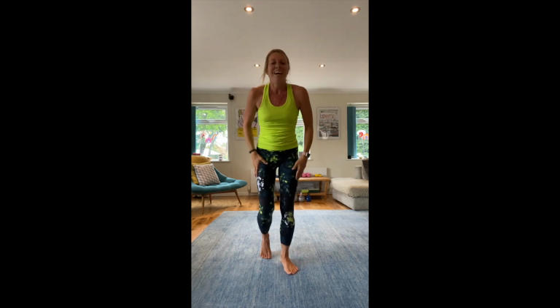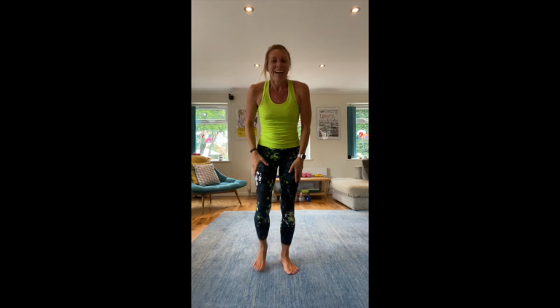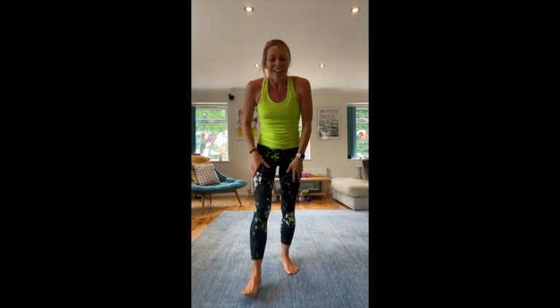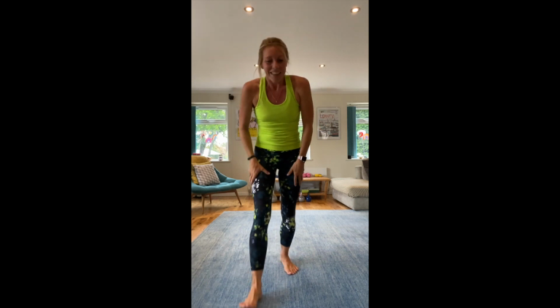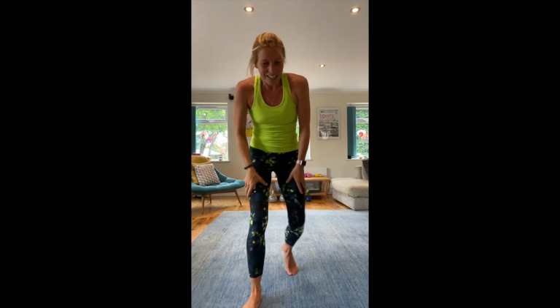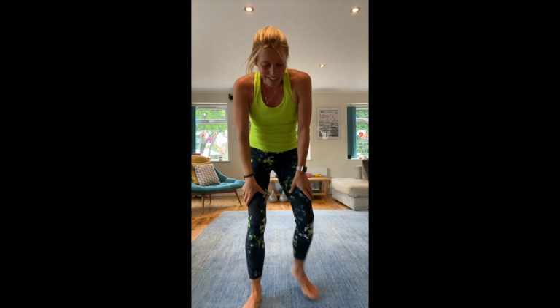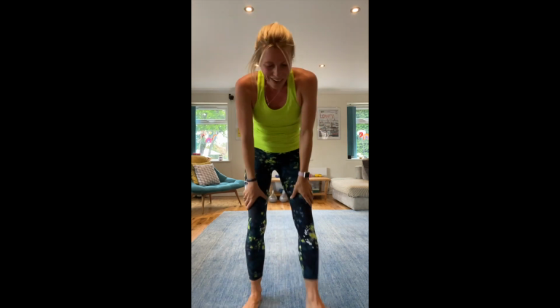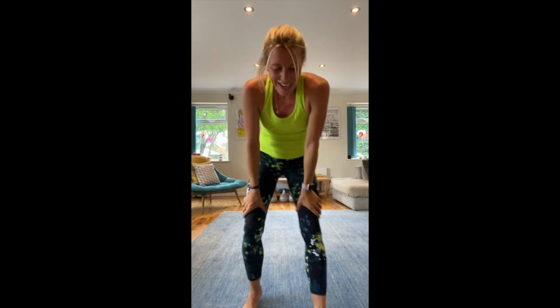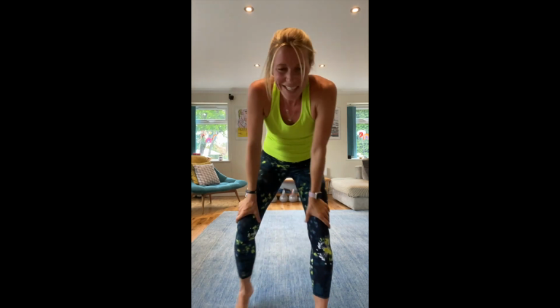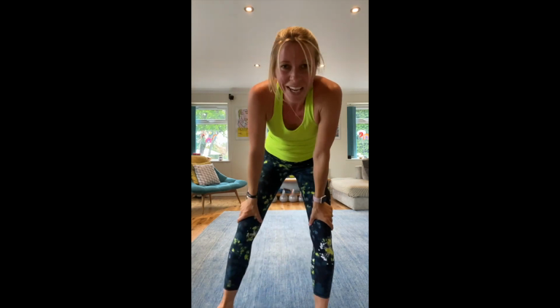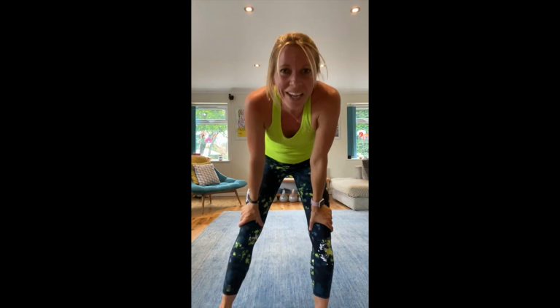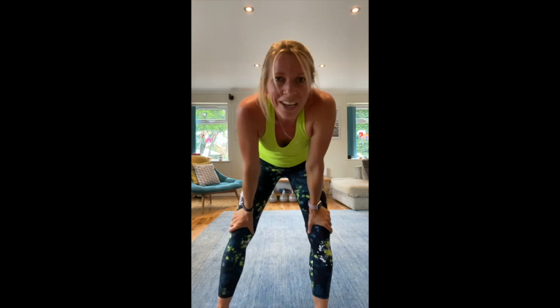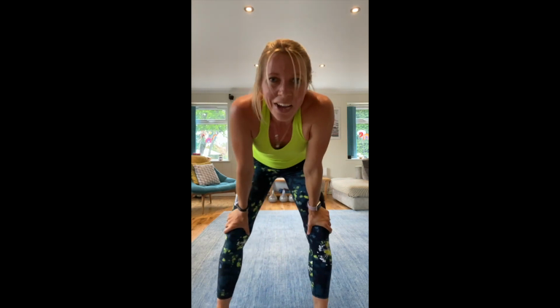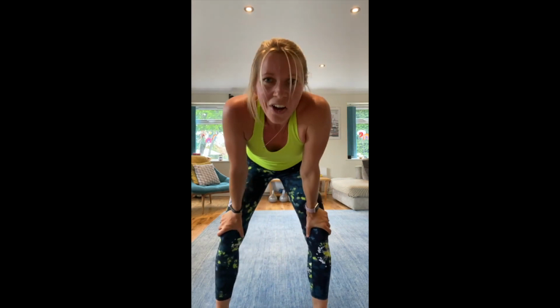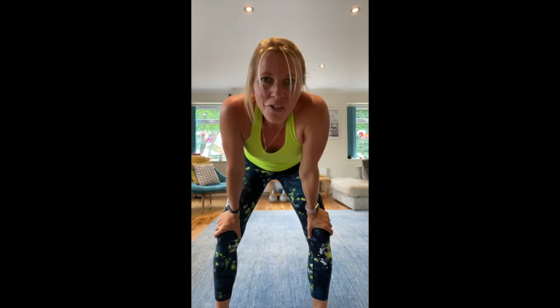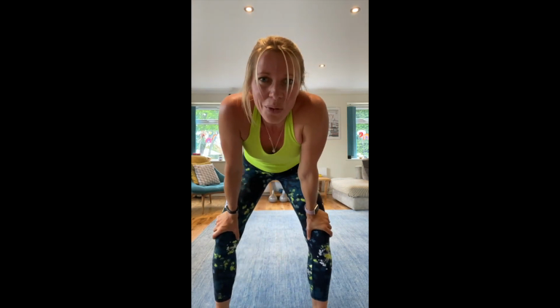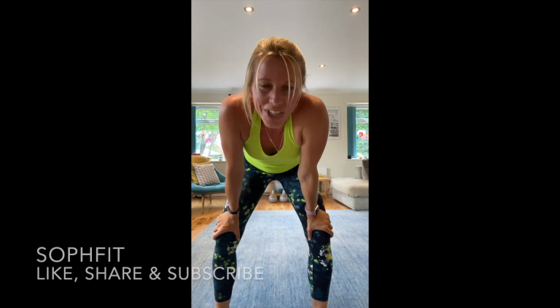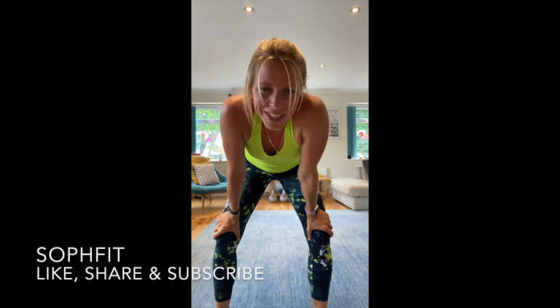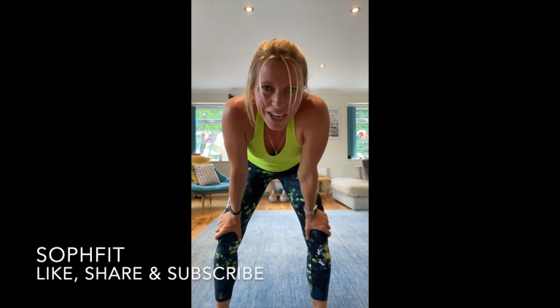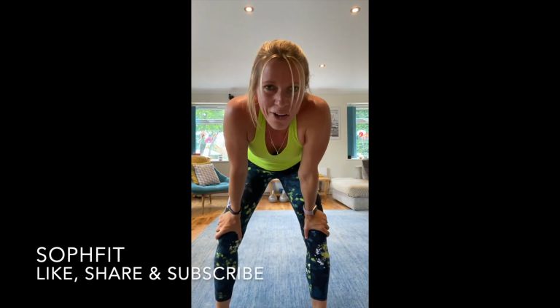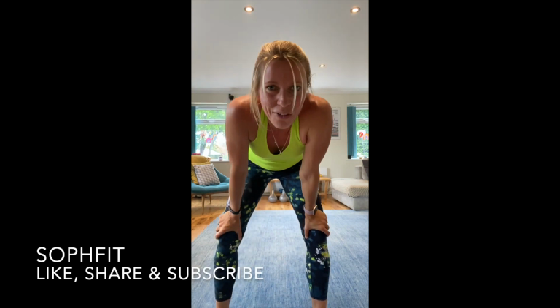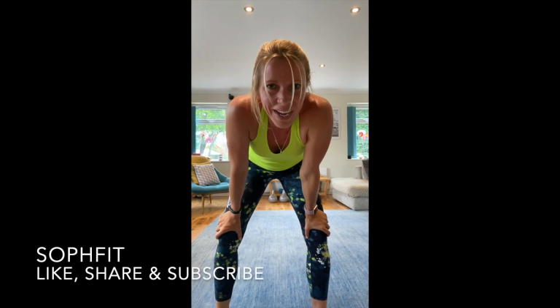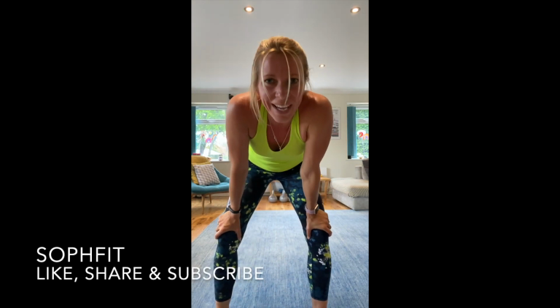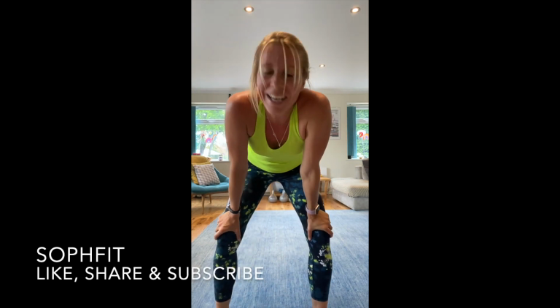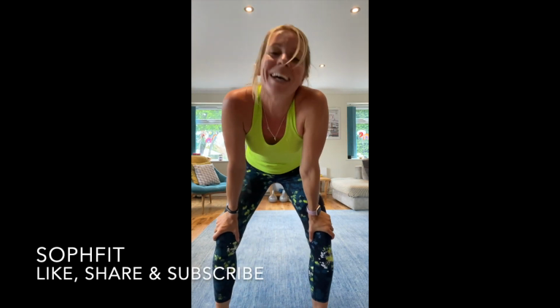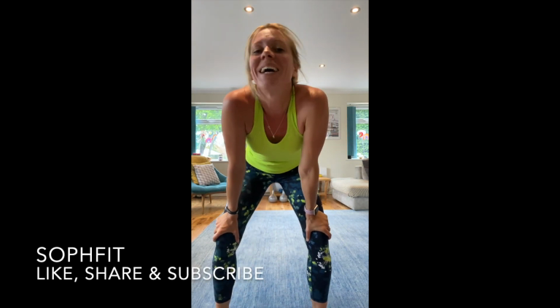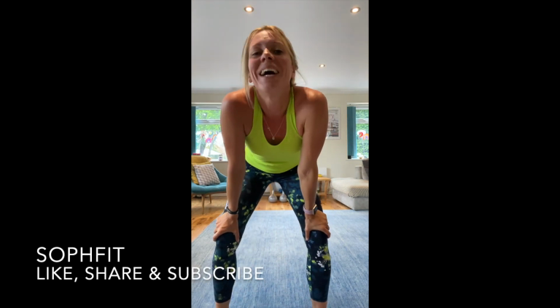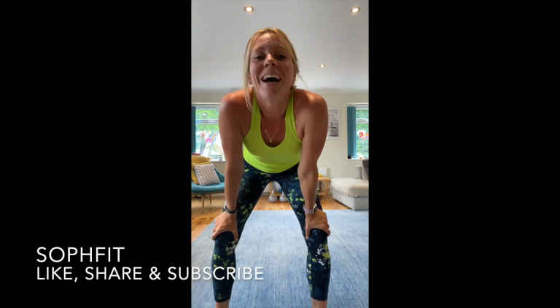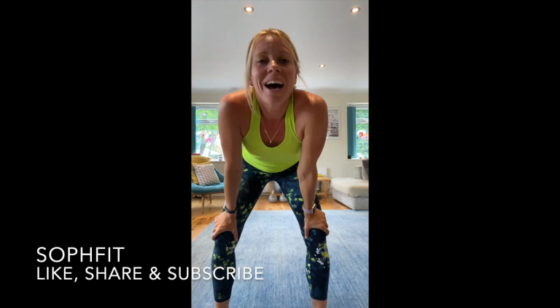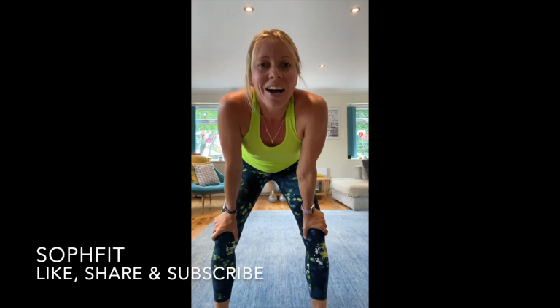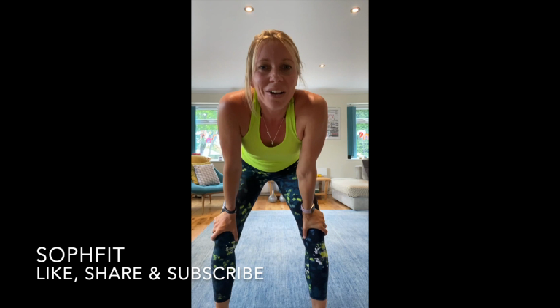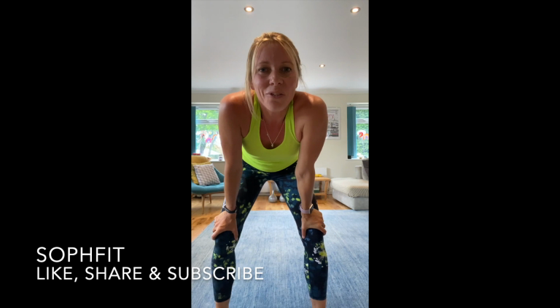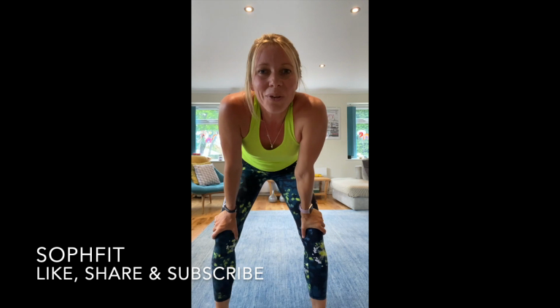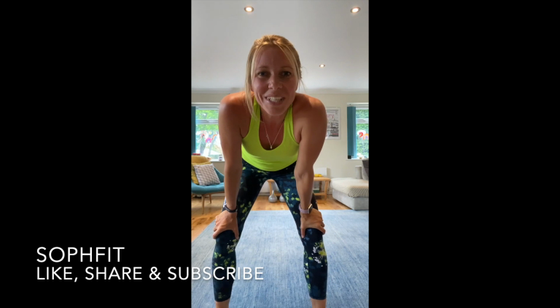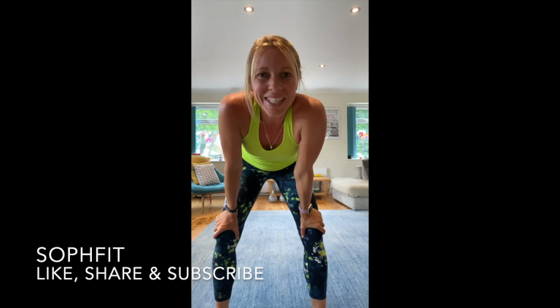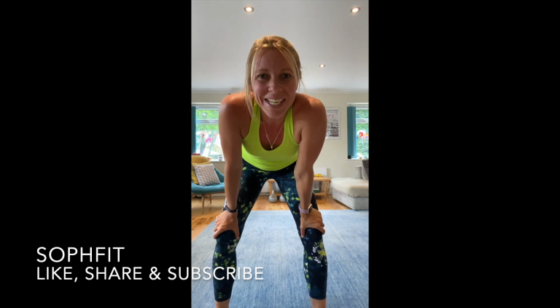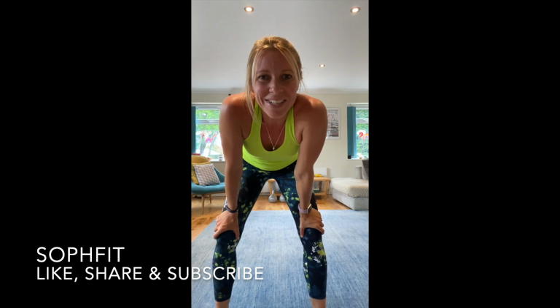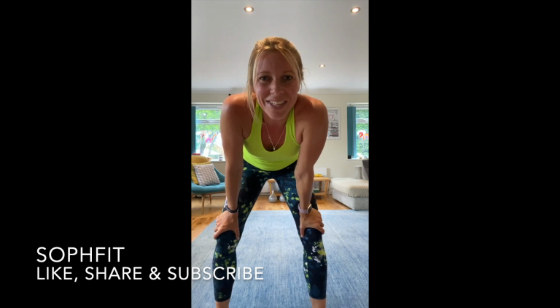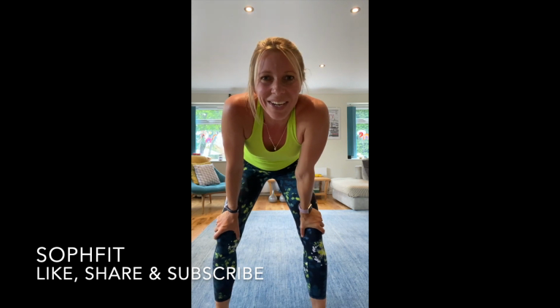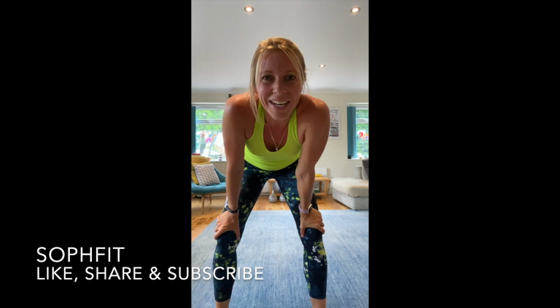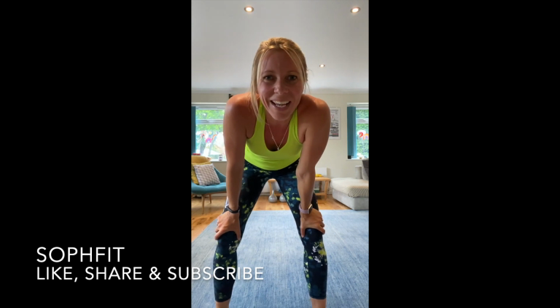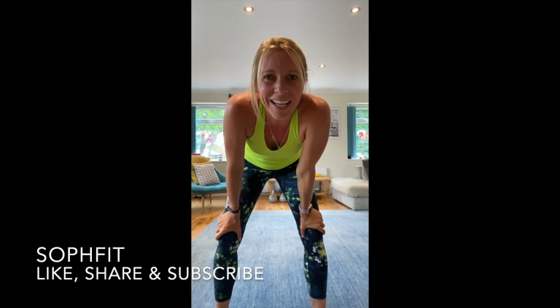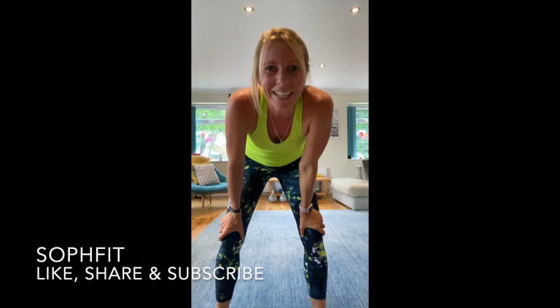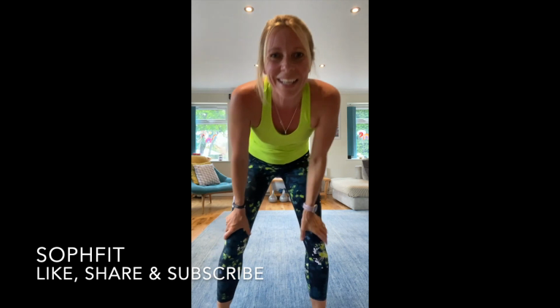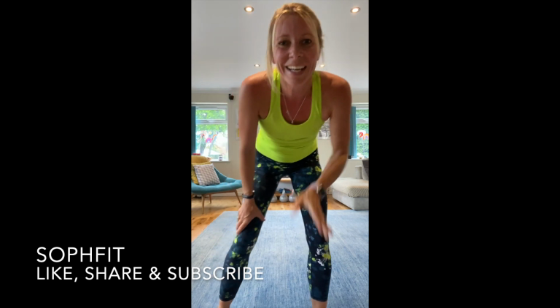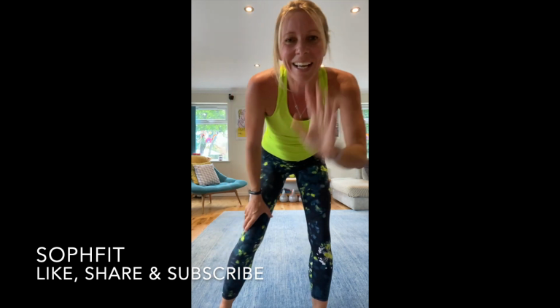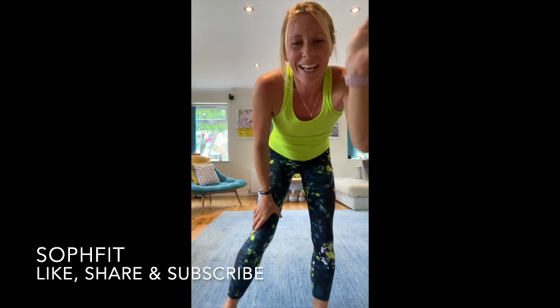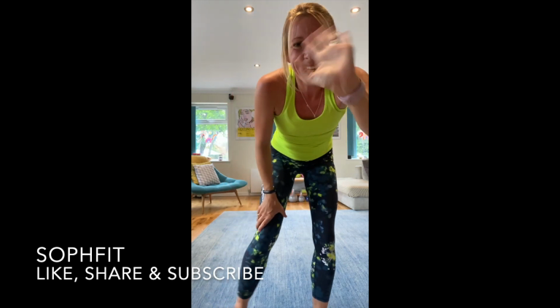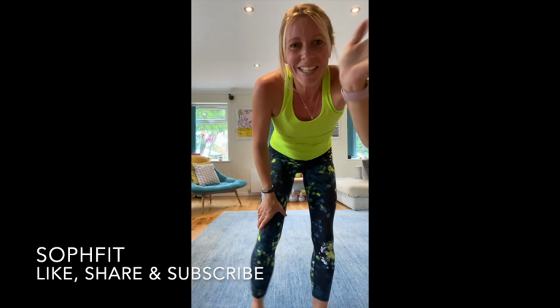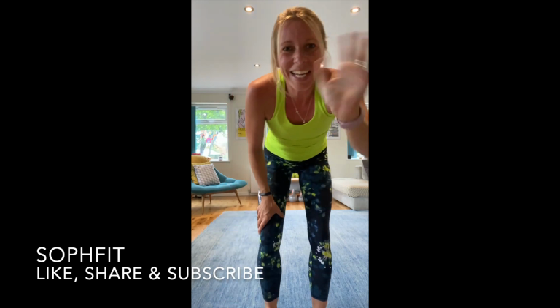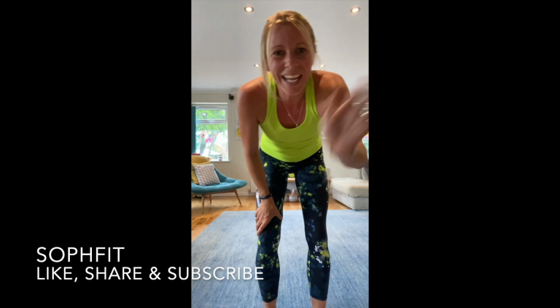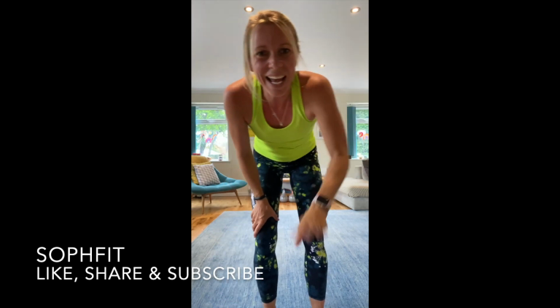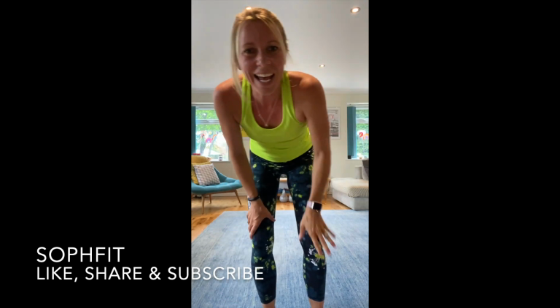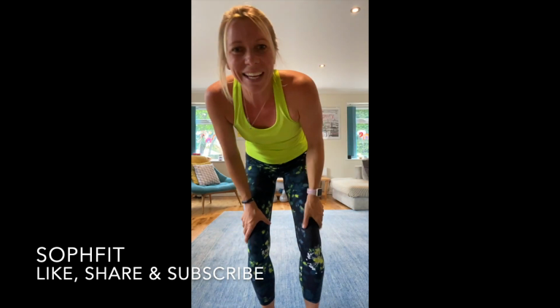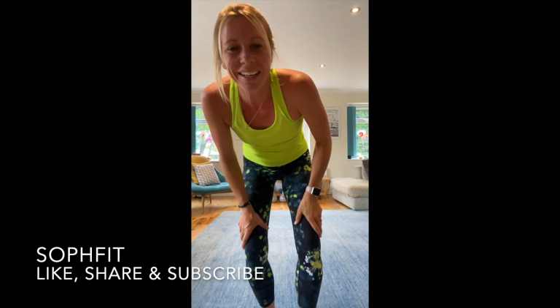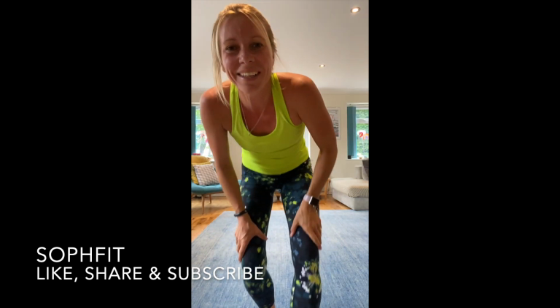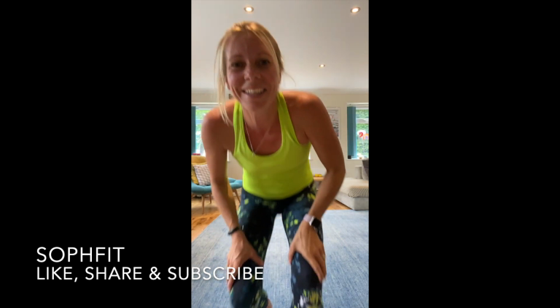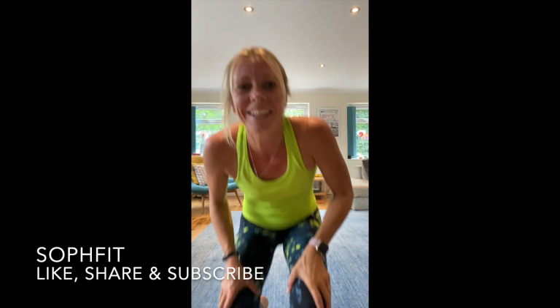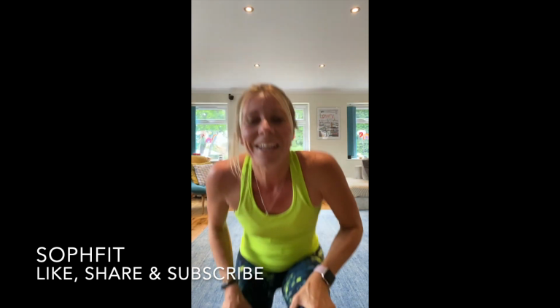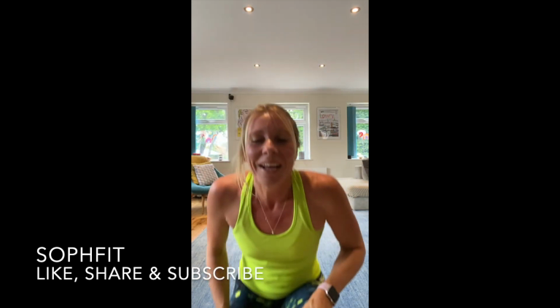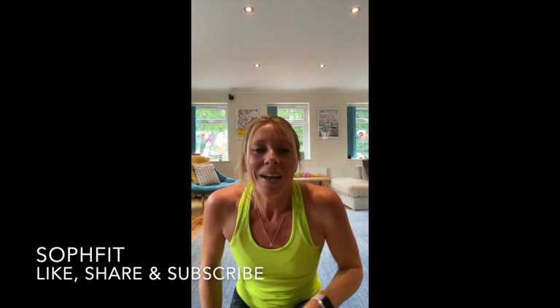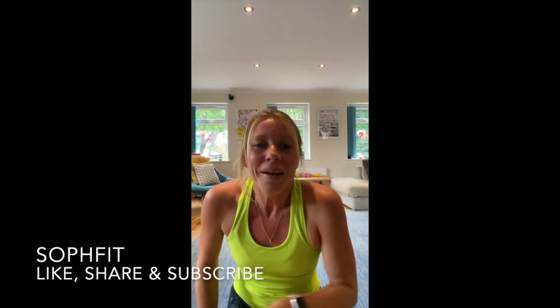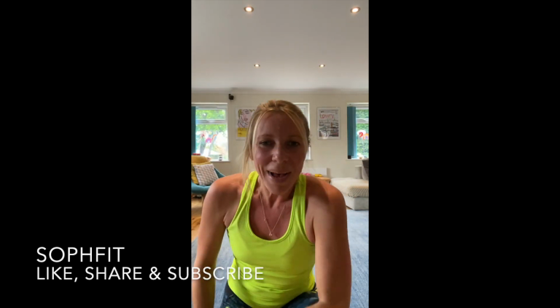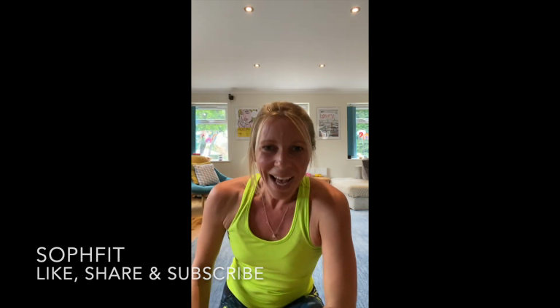Thanks, guys, for watching SafeFit. Look forward to seeing you soon. Take care. Bye!